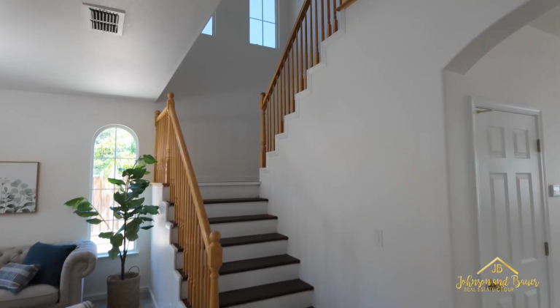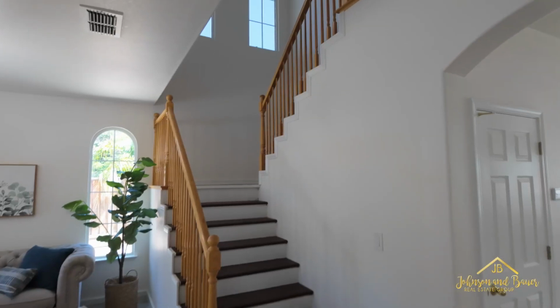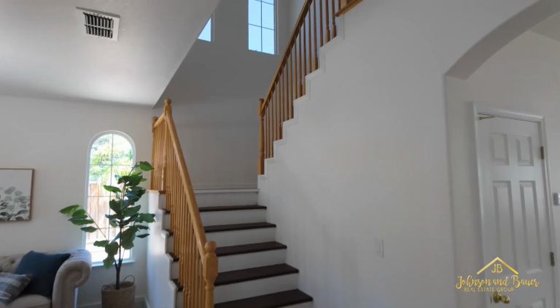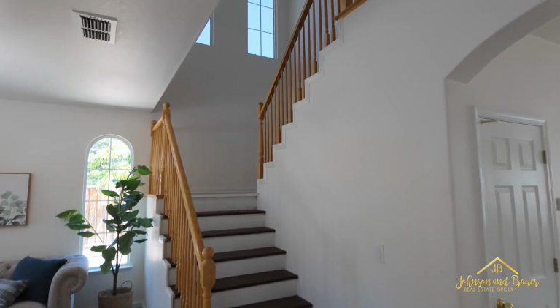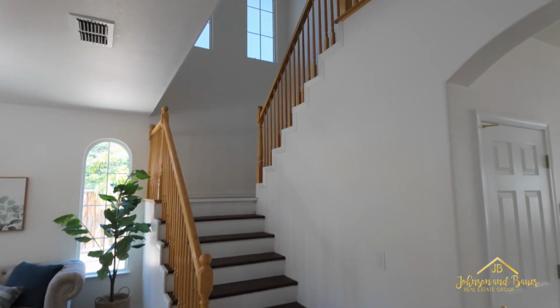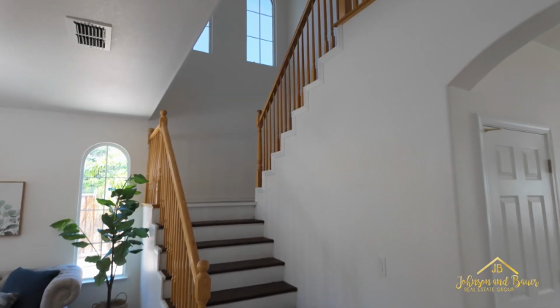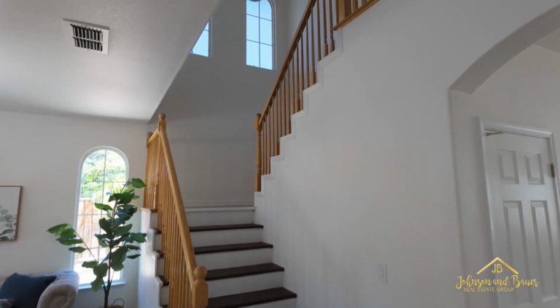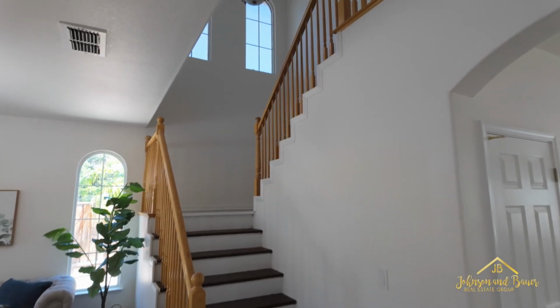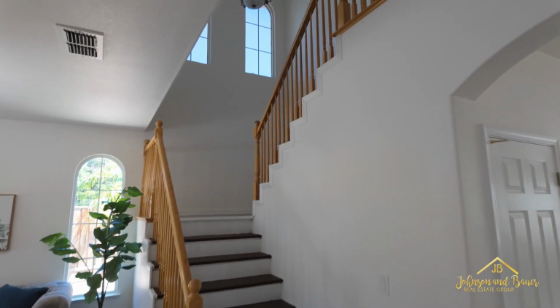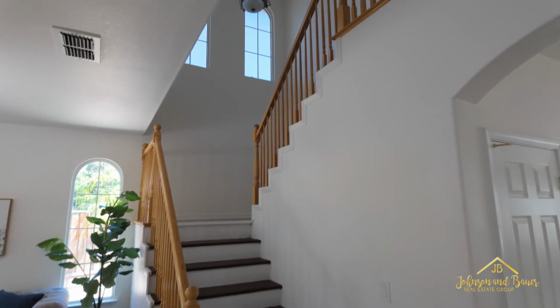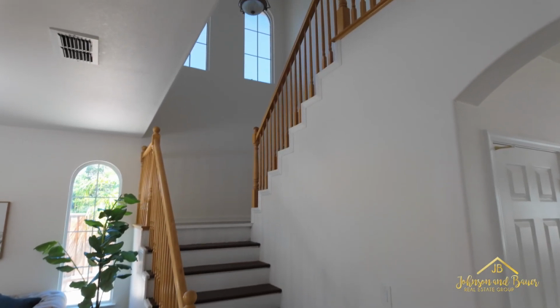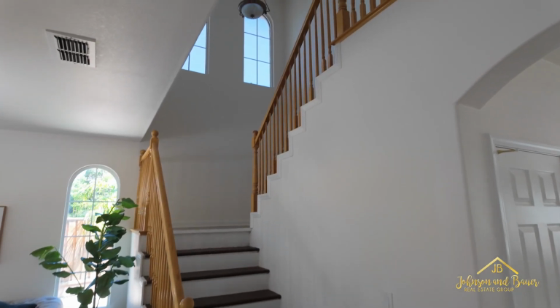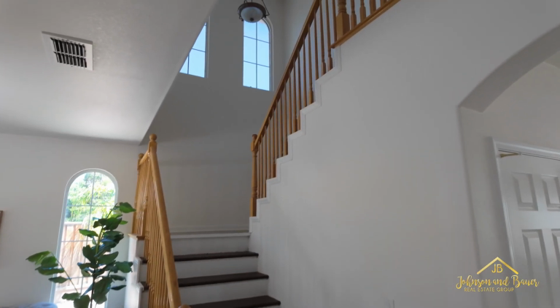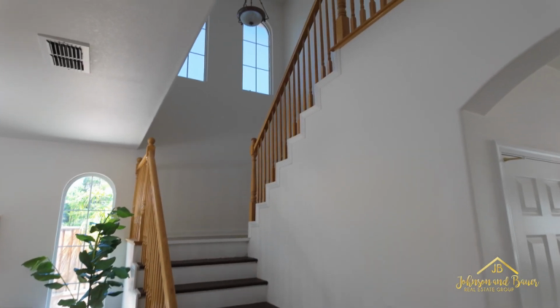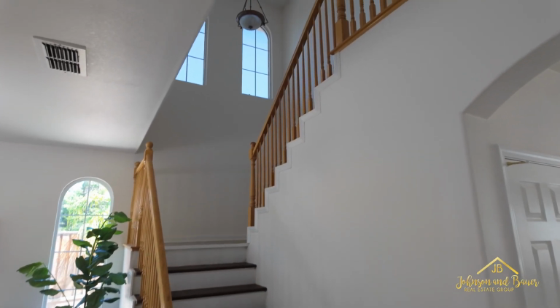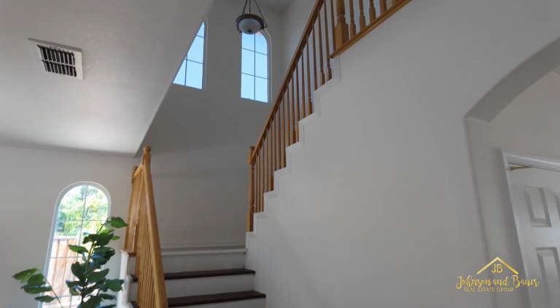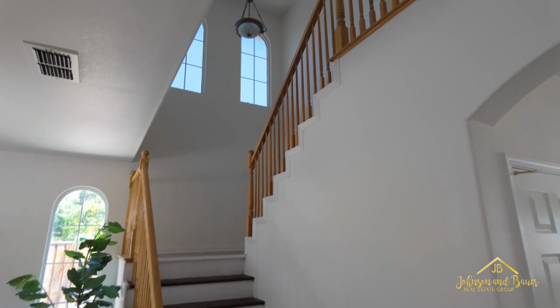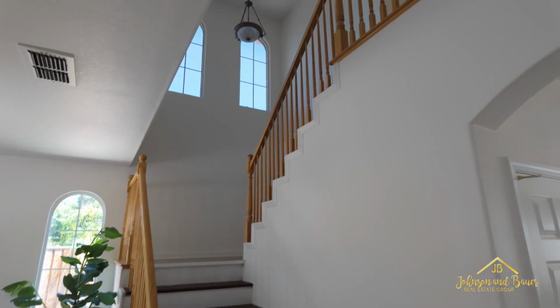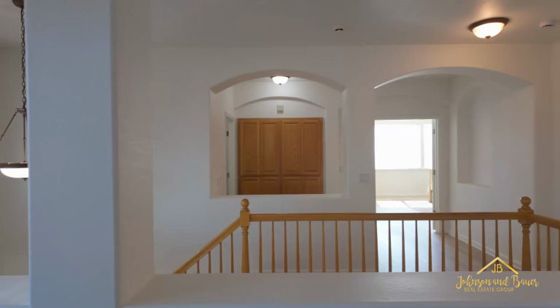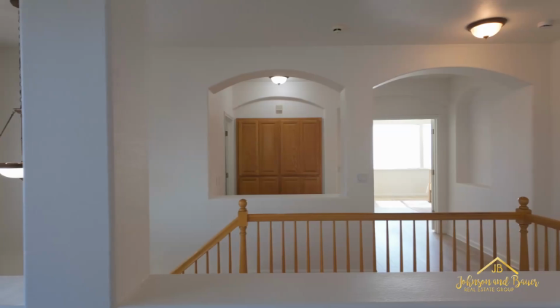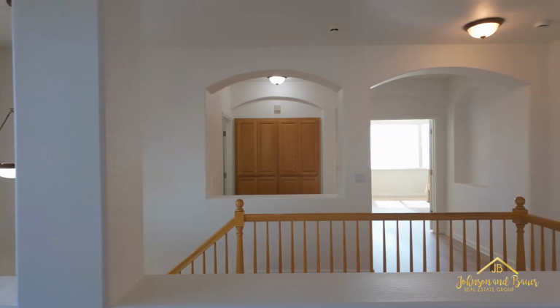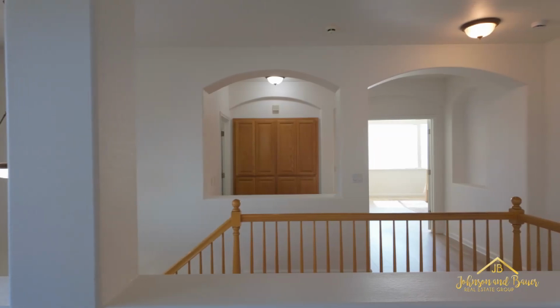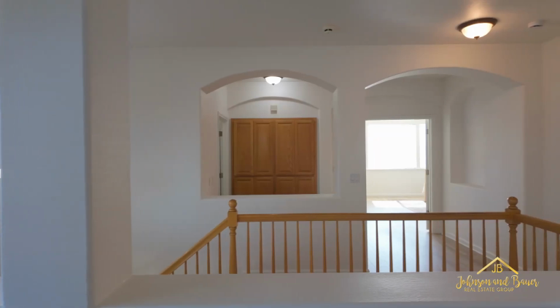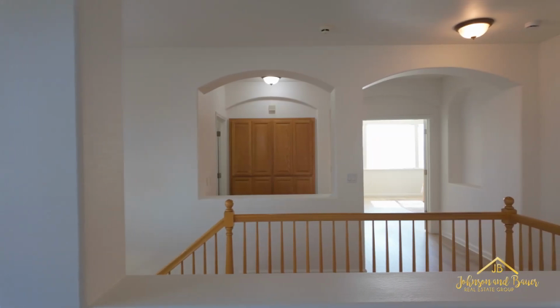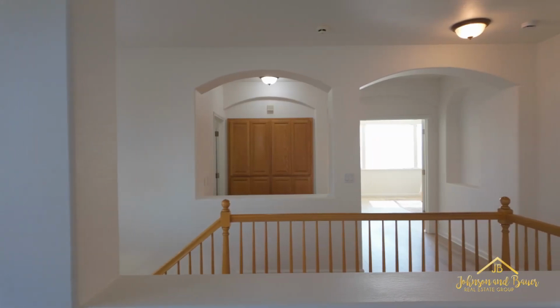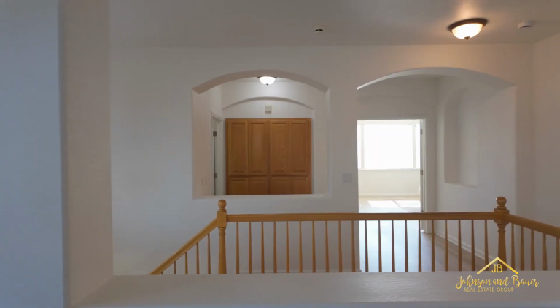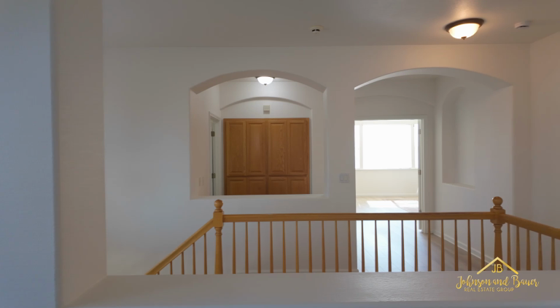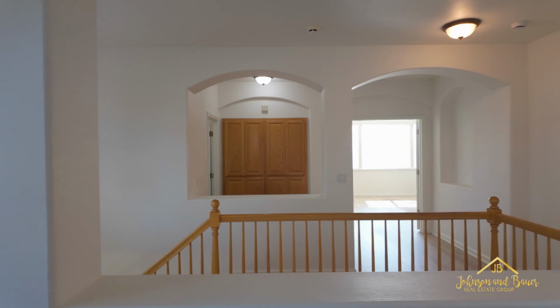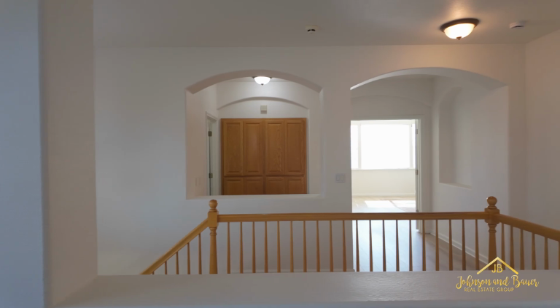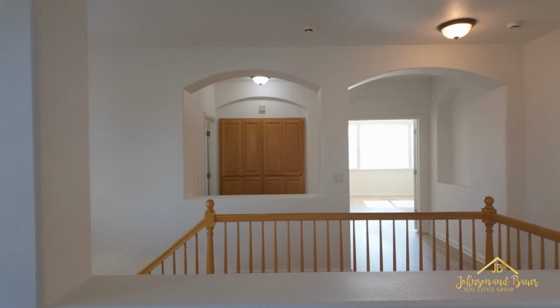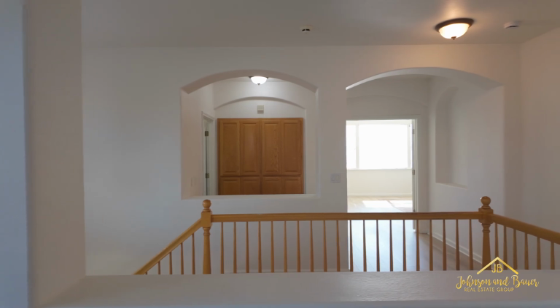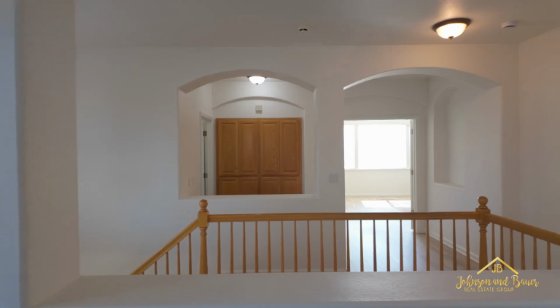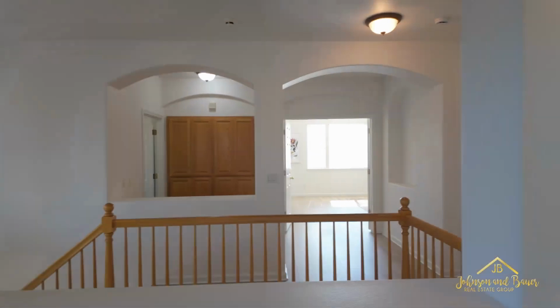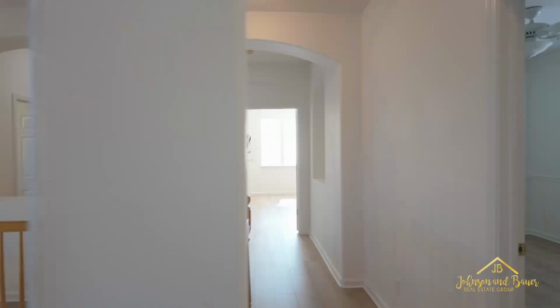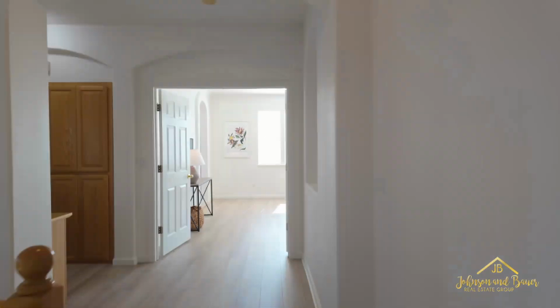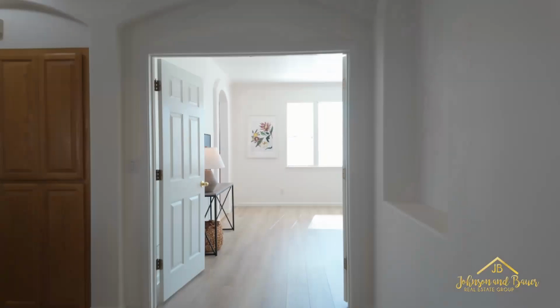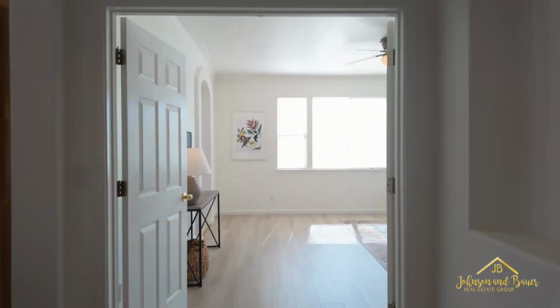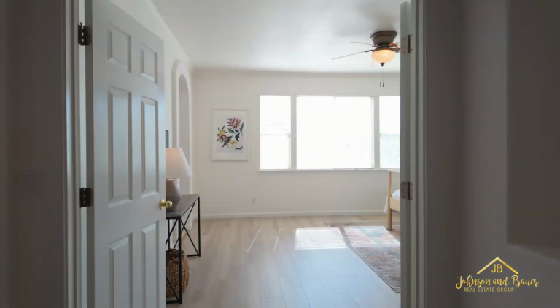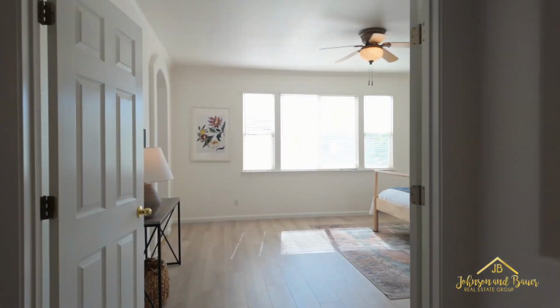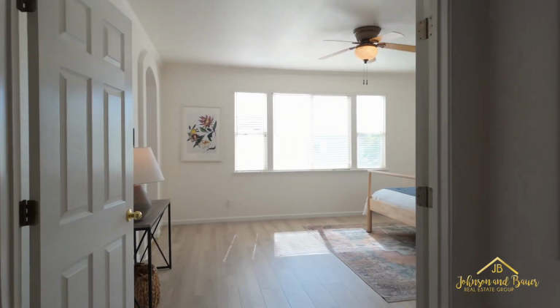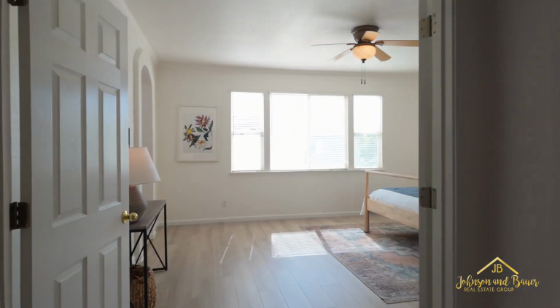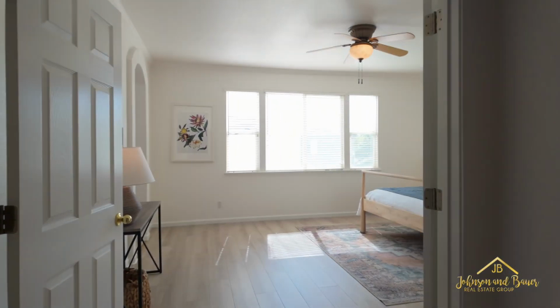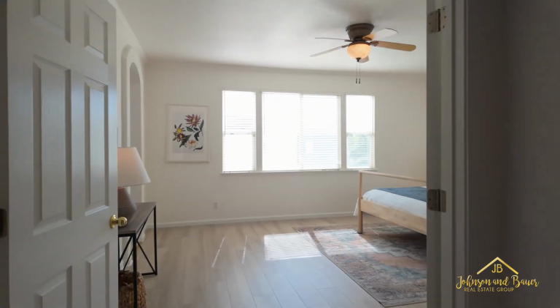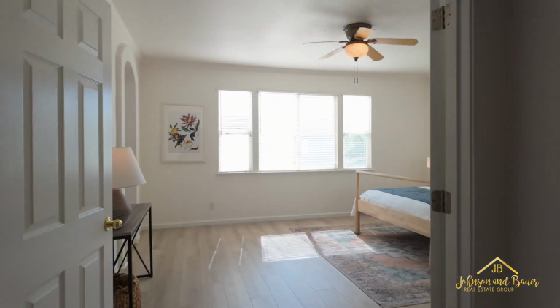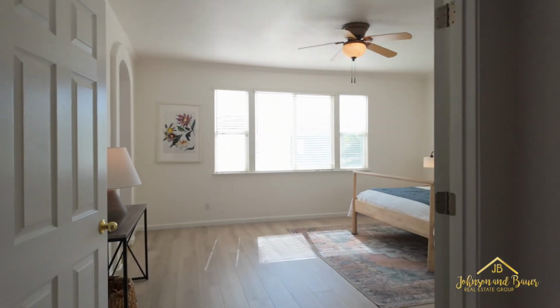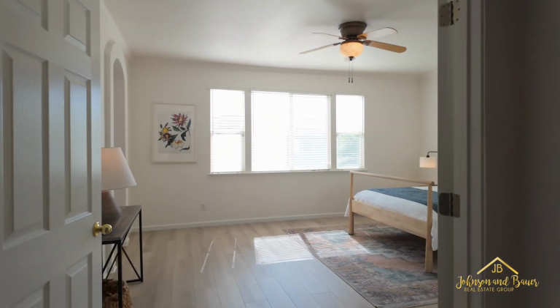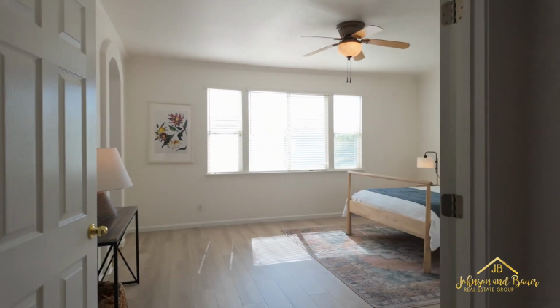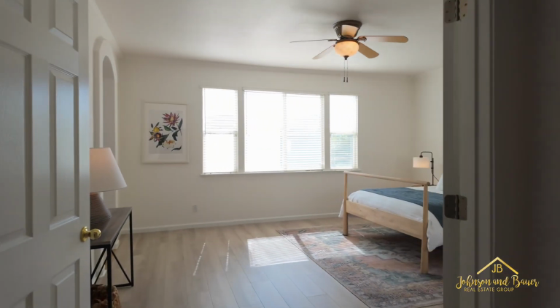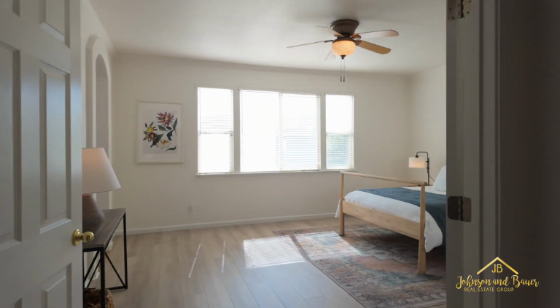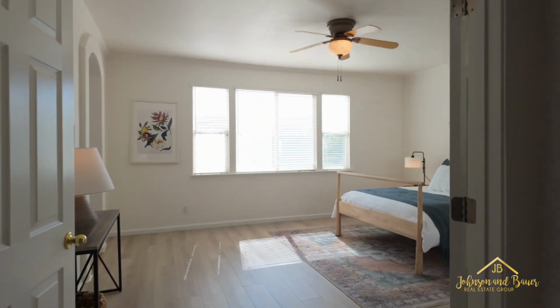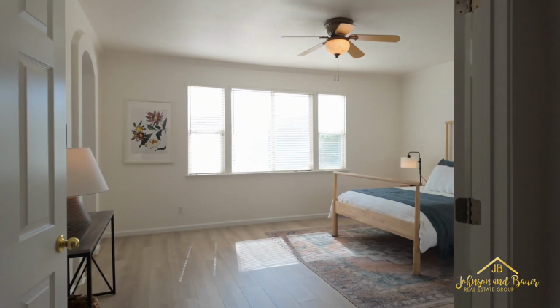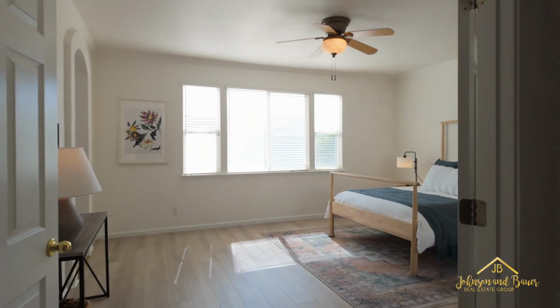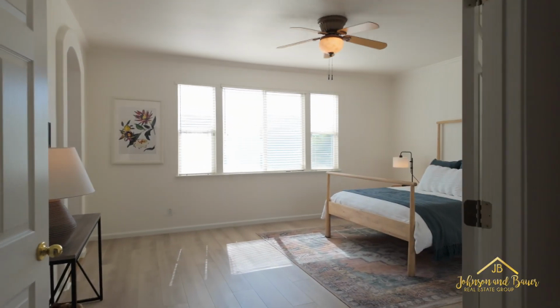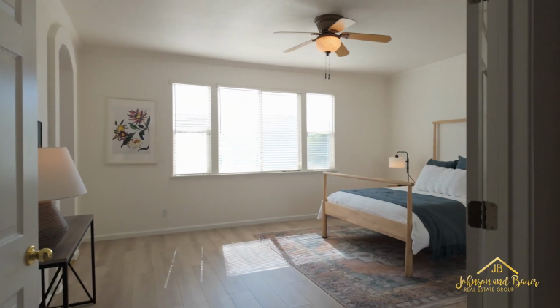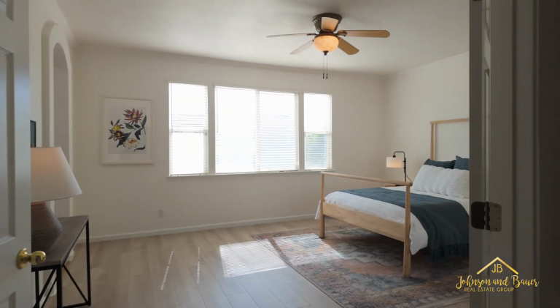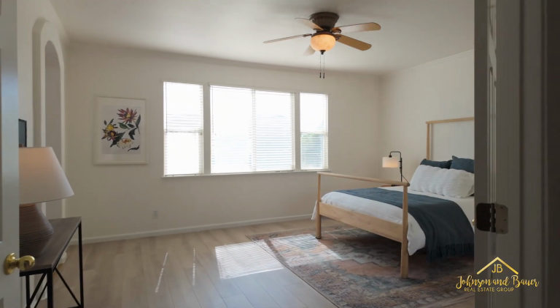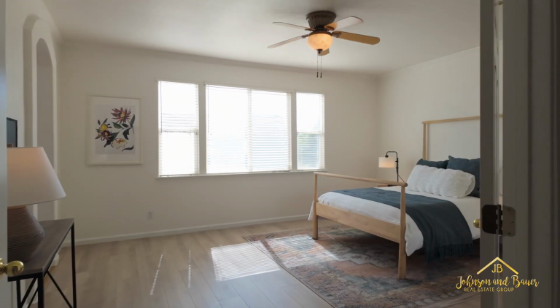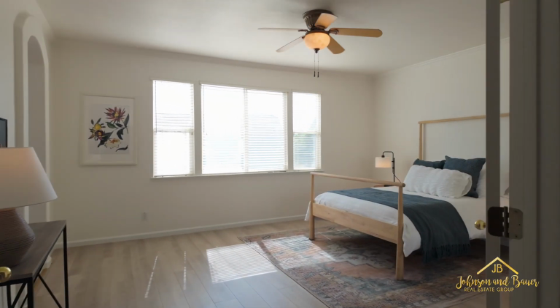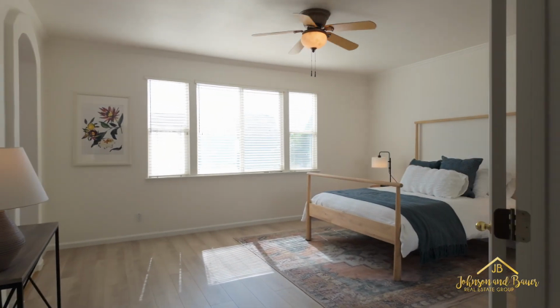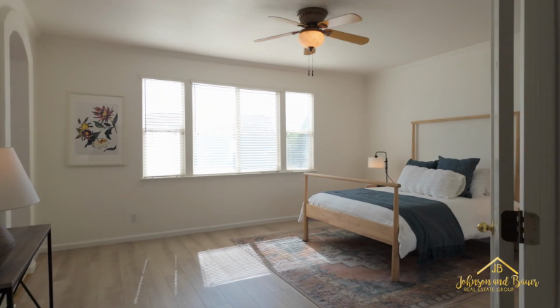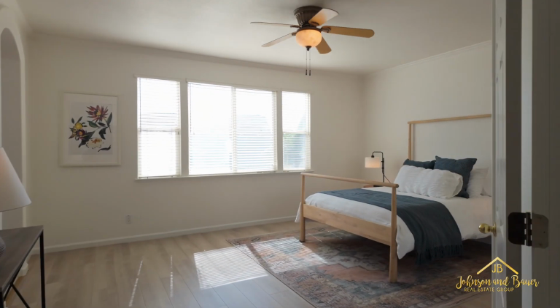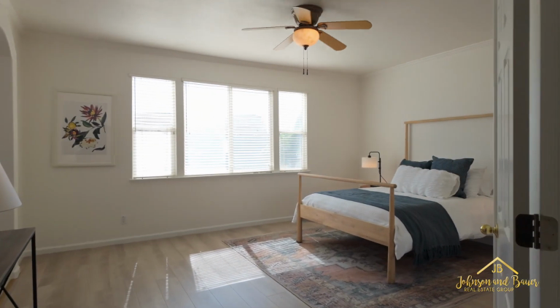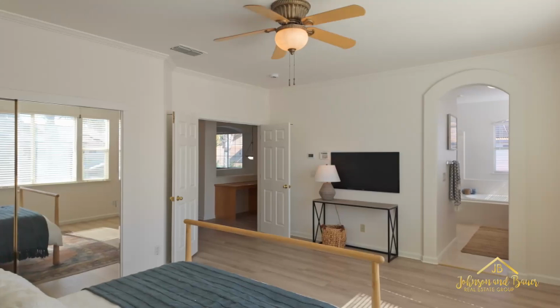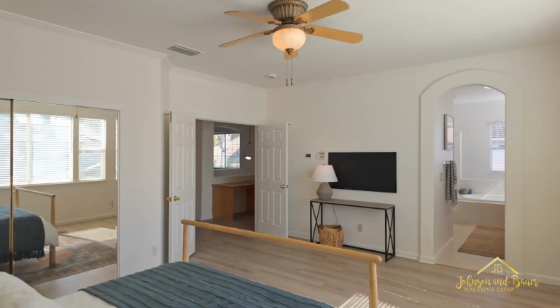Upstairs, you will find three bedrooms, two full bathrooms, and a loft, which can function as a children's playroom, teen hangout, or home office.